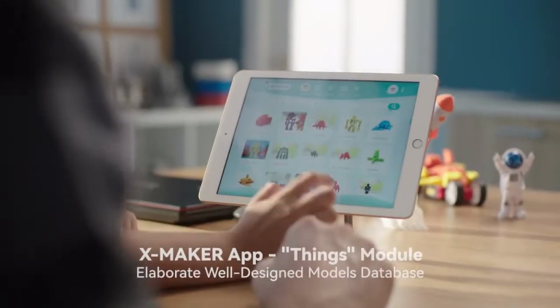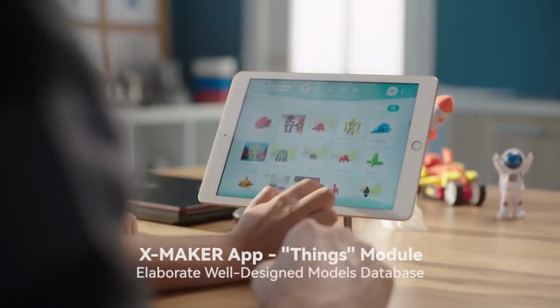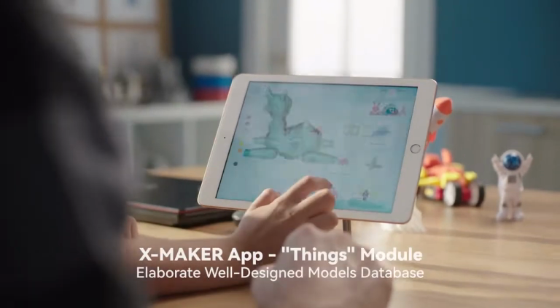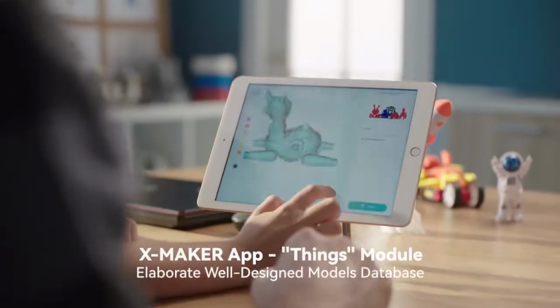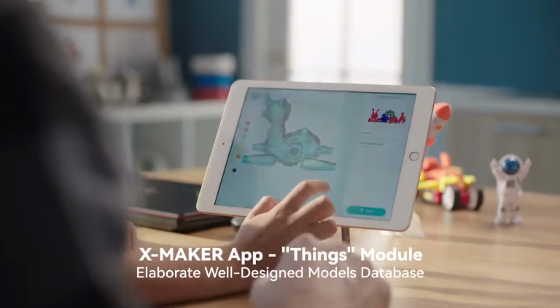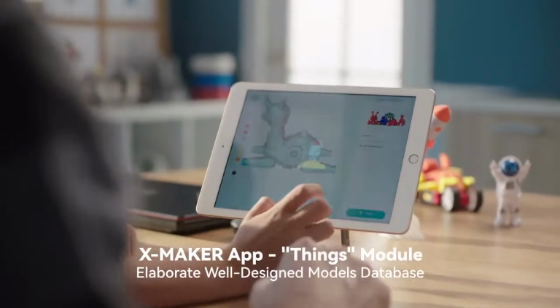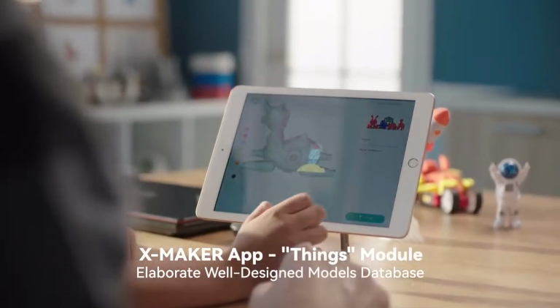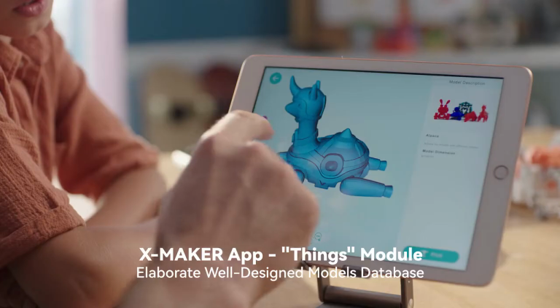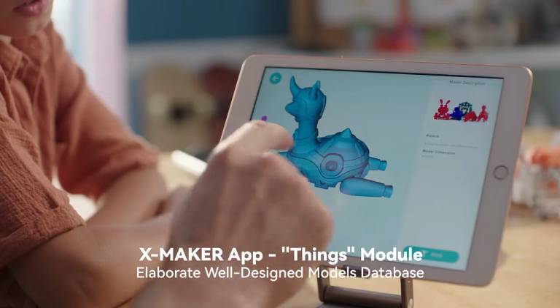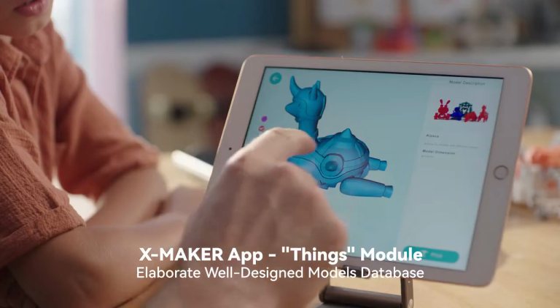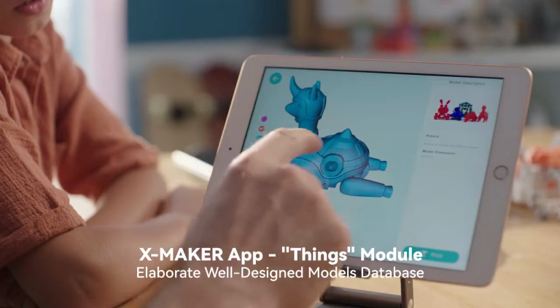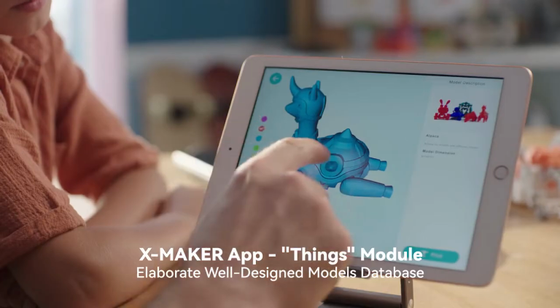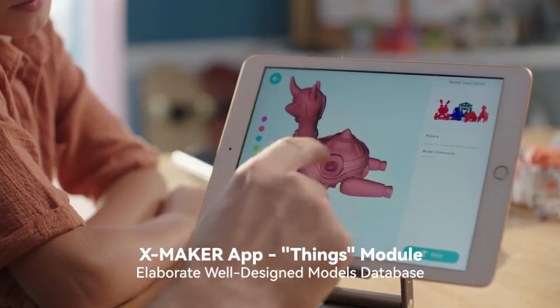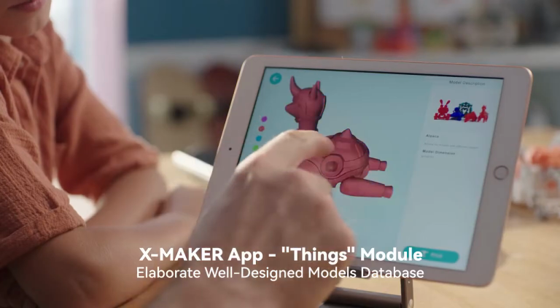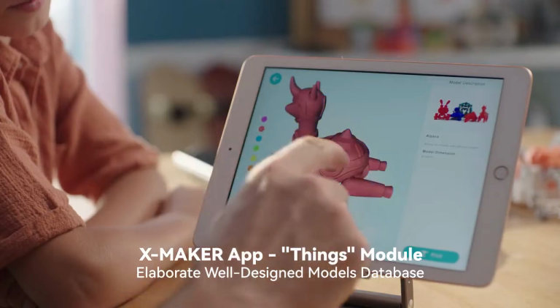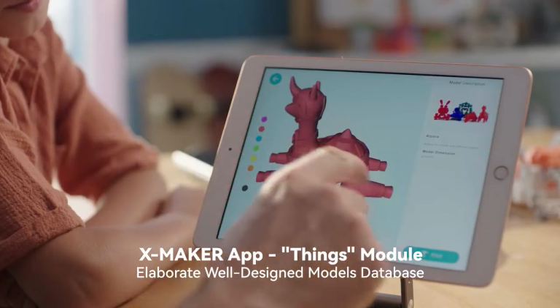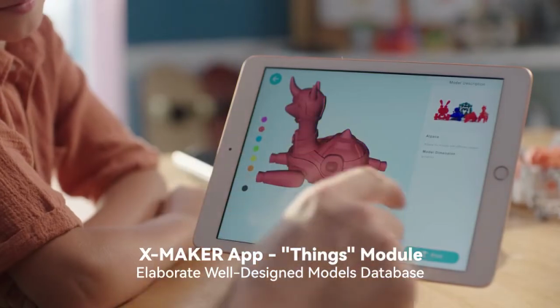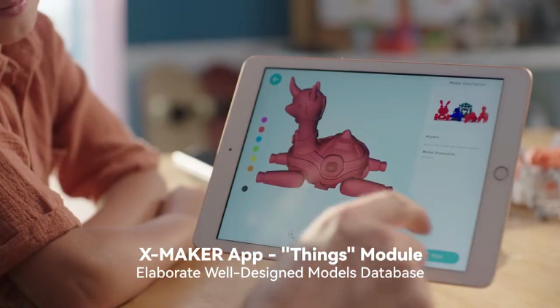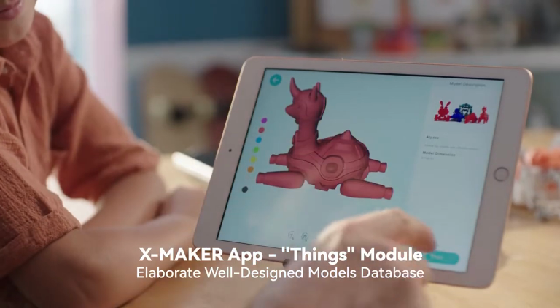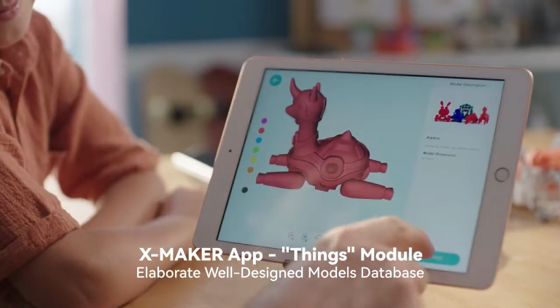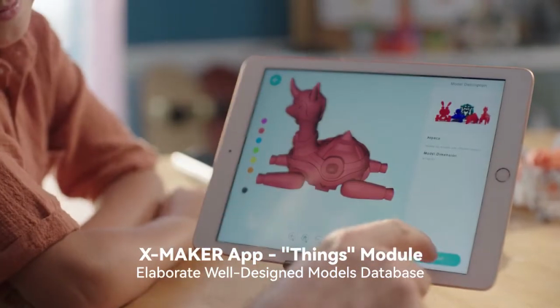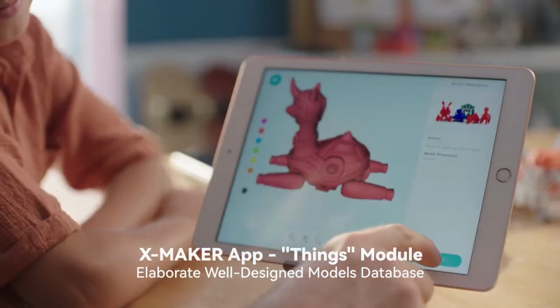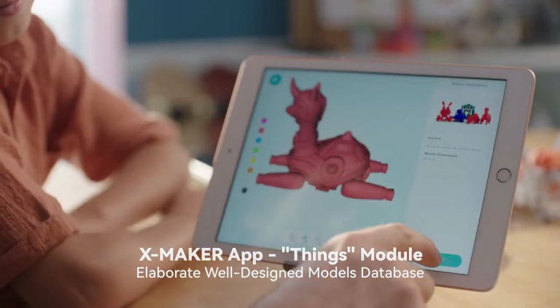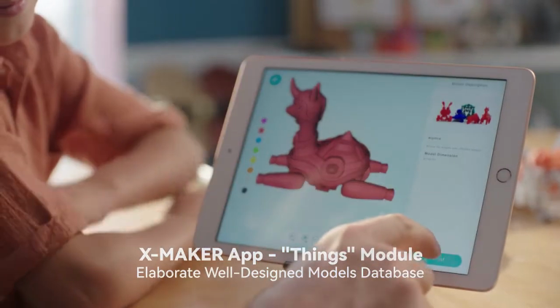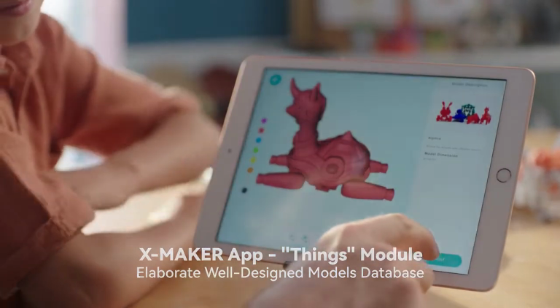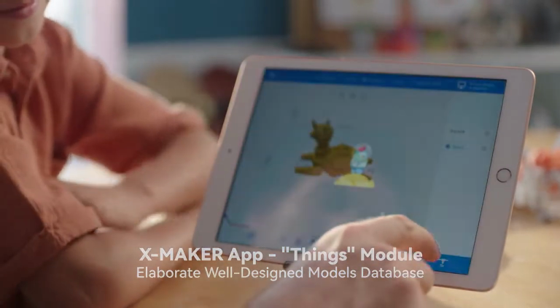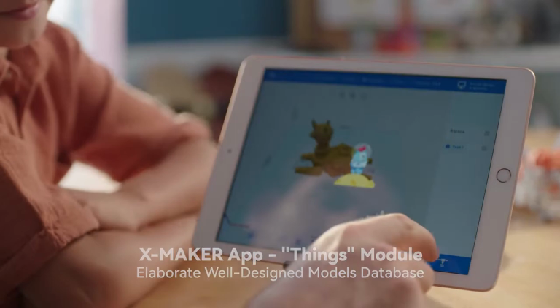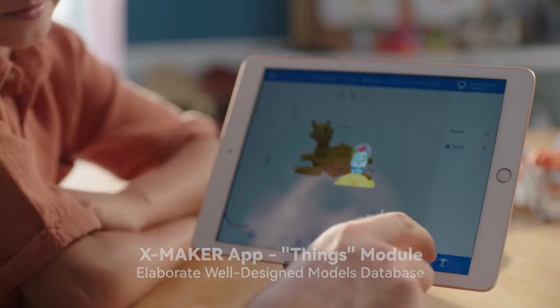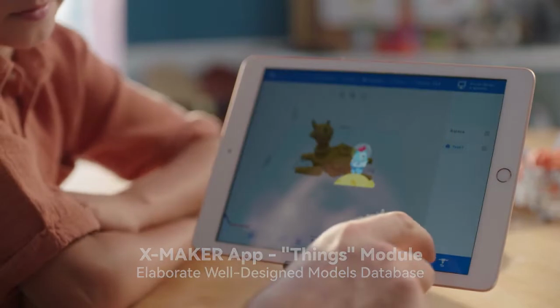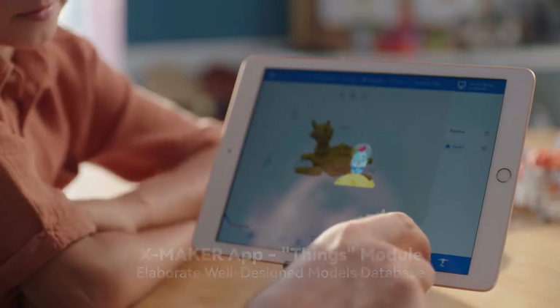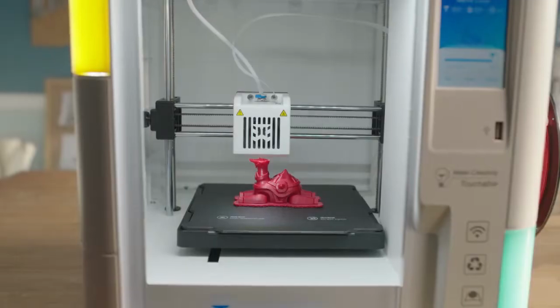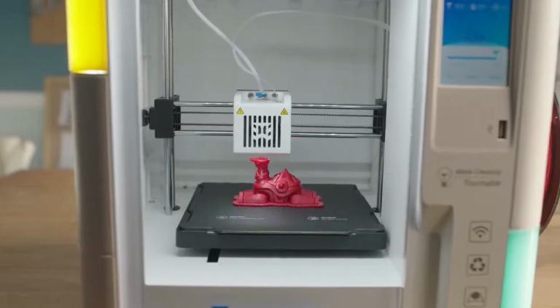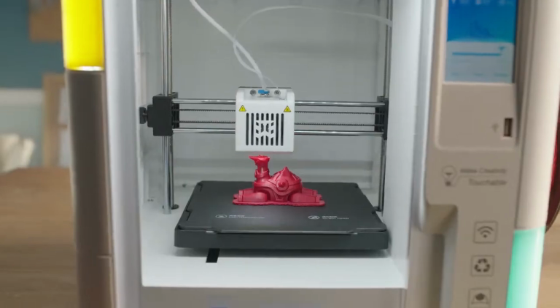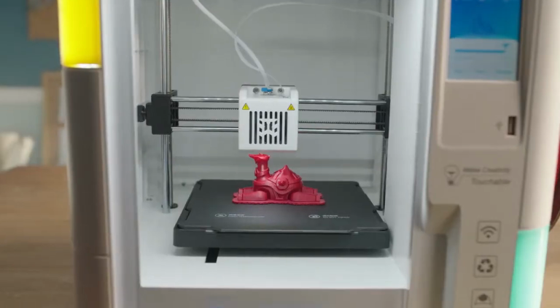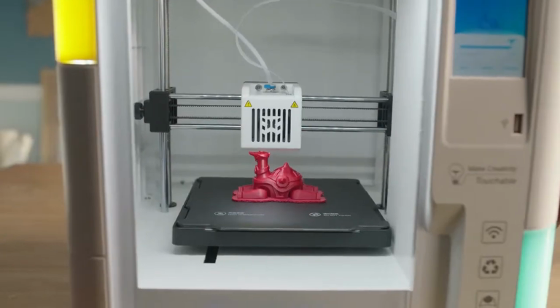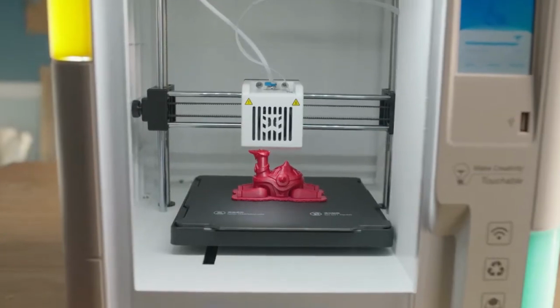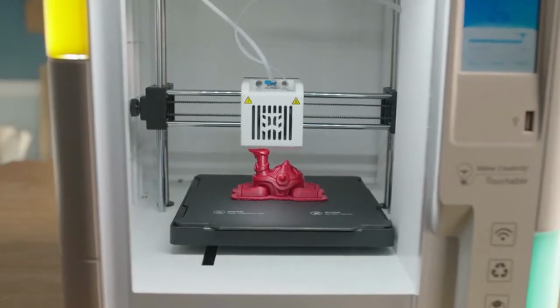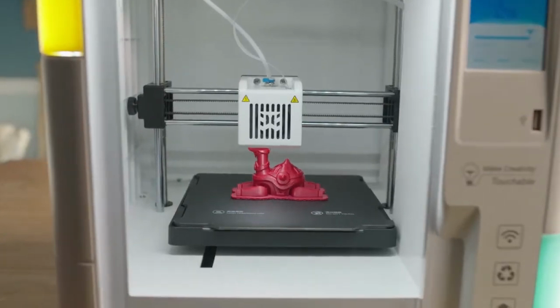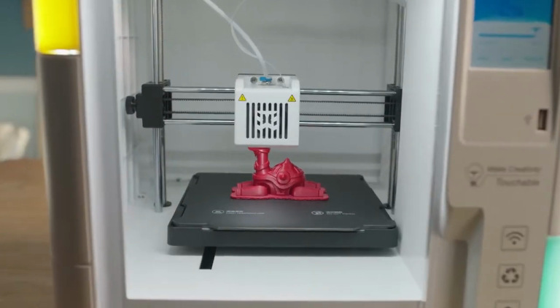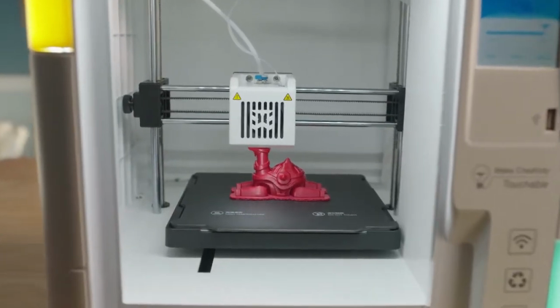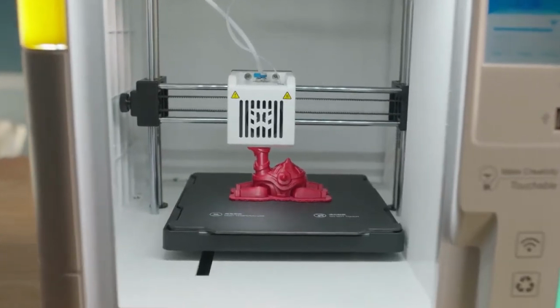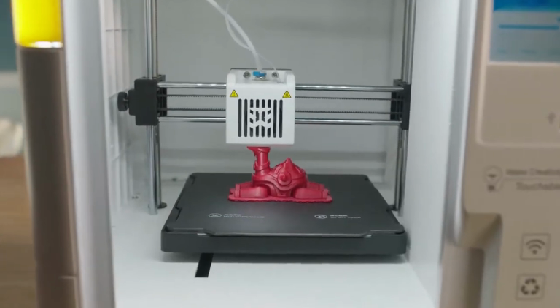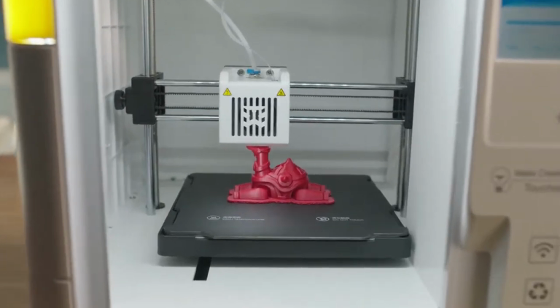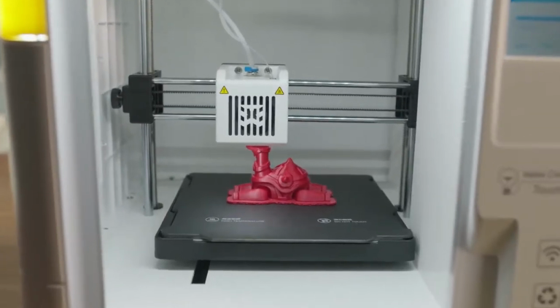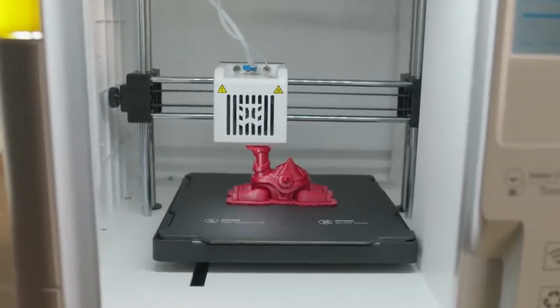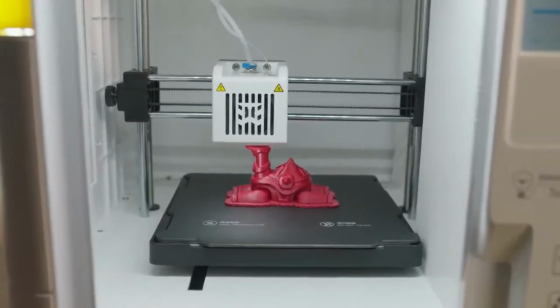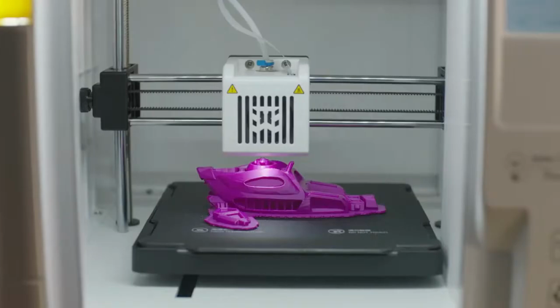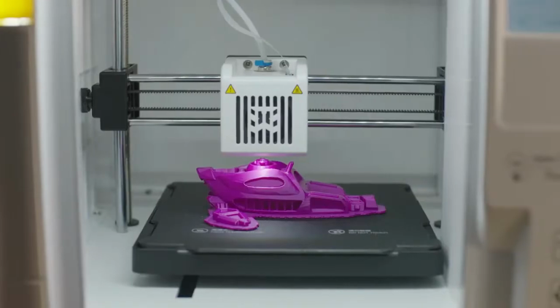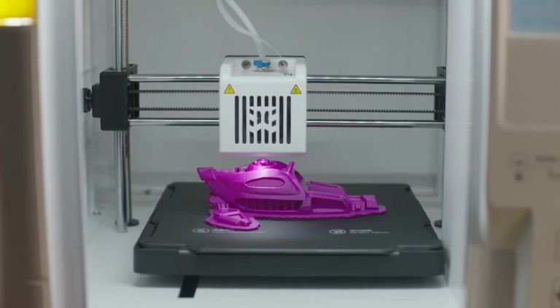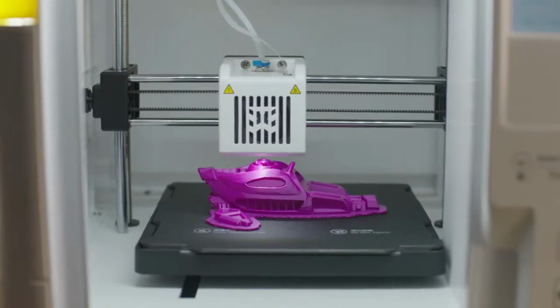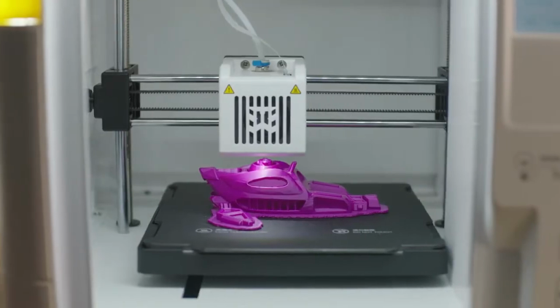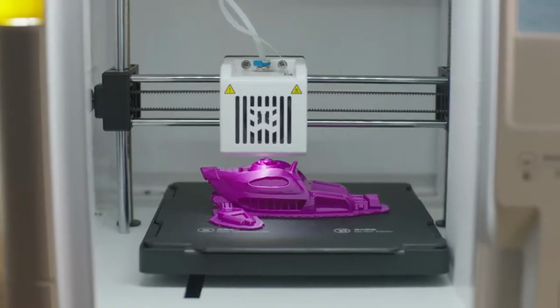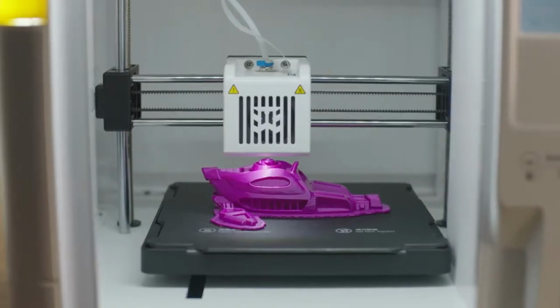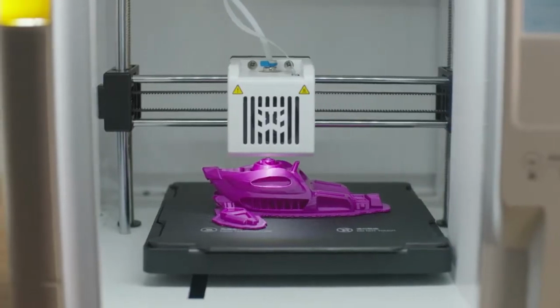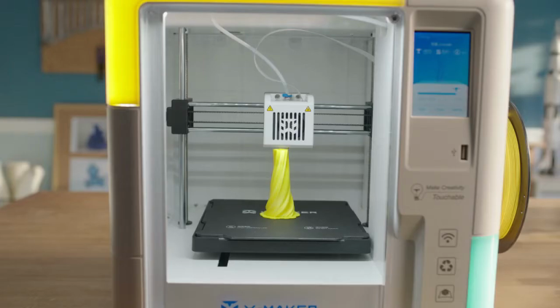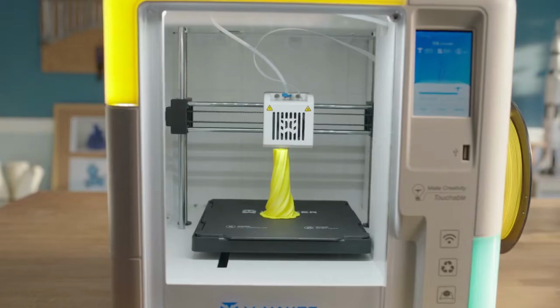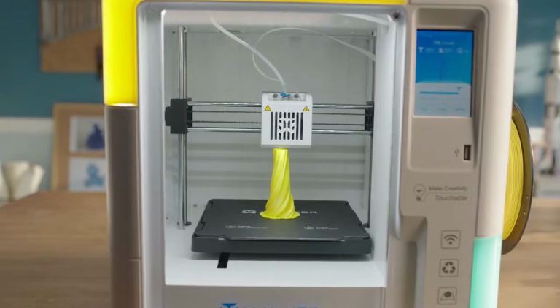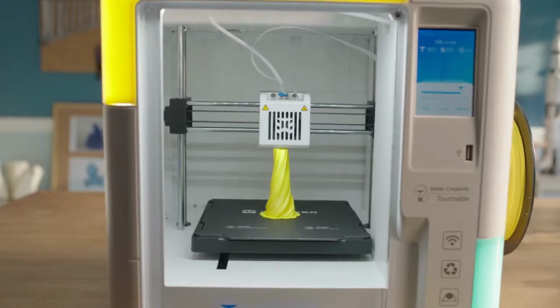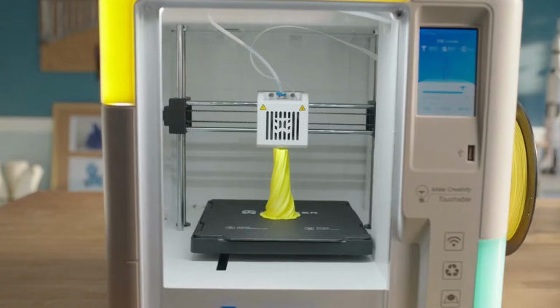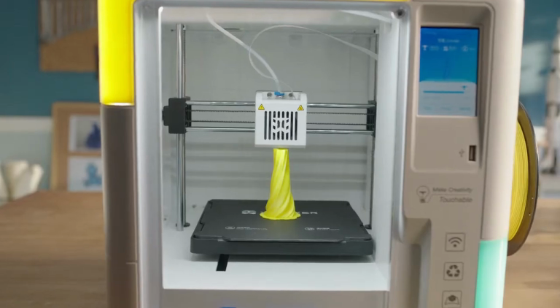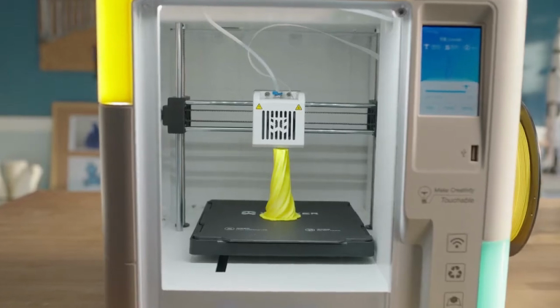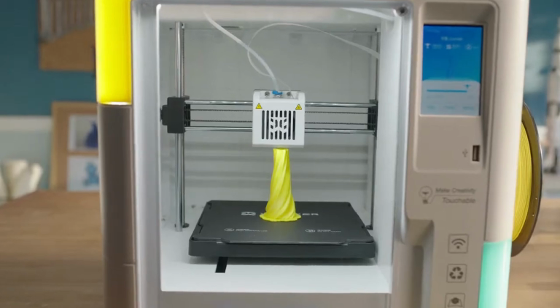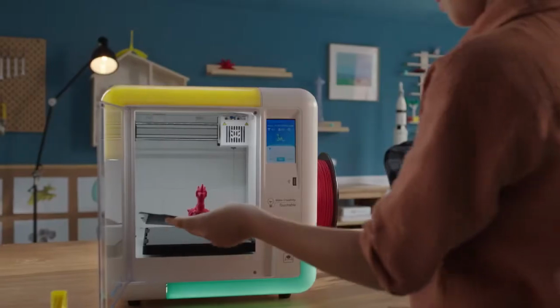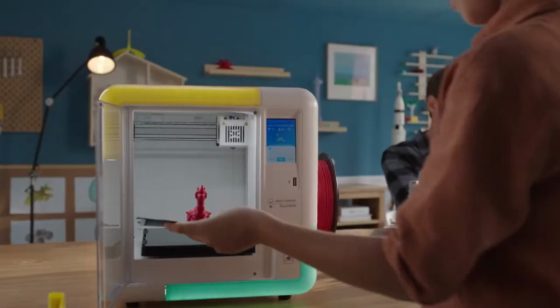The XMAKER app comes with practically endless 3D models. Print straight from the box and let your imagination run wild.